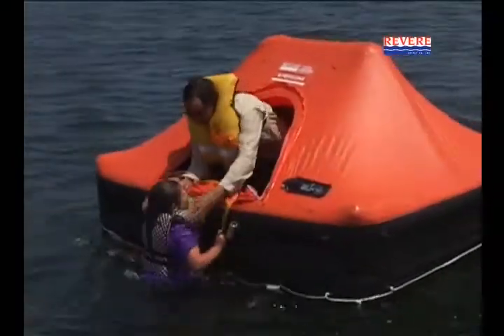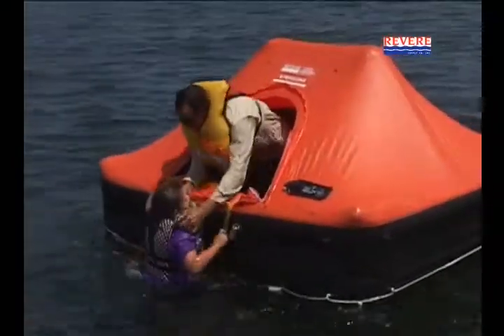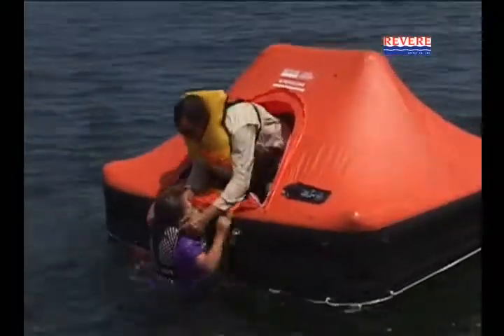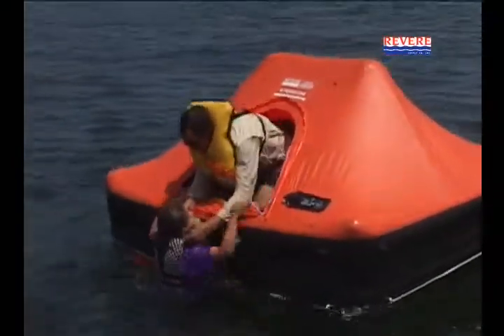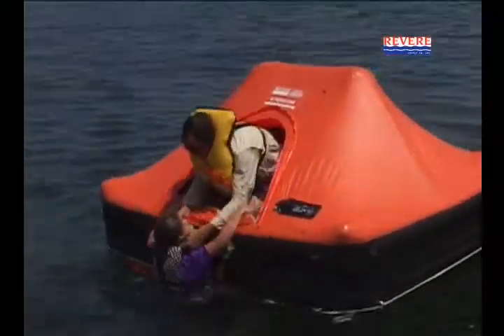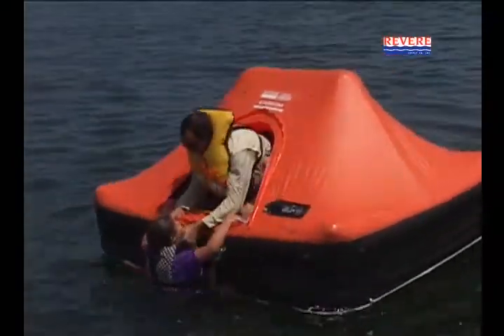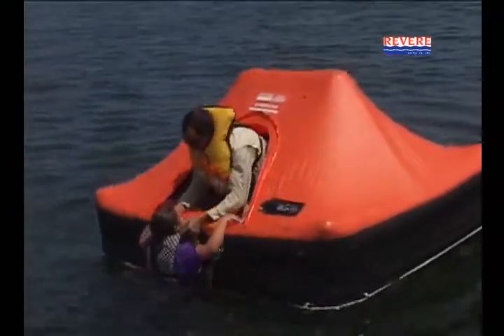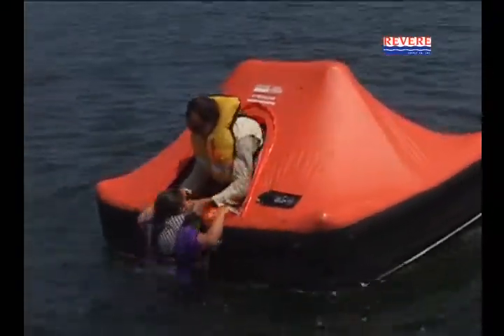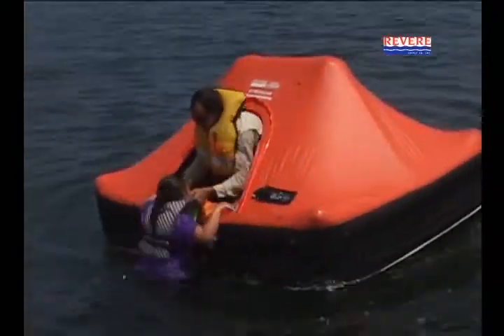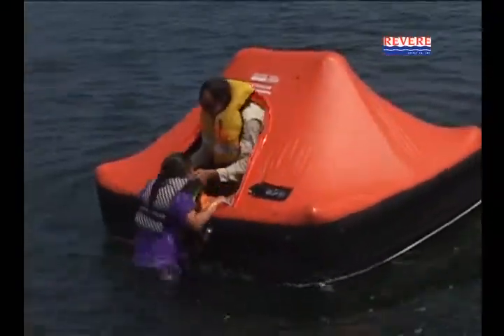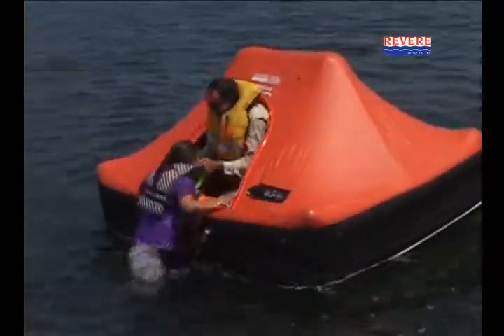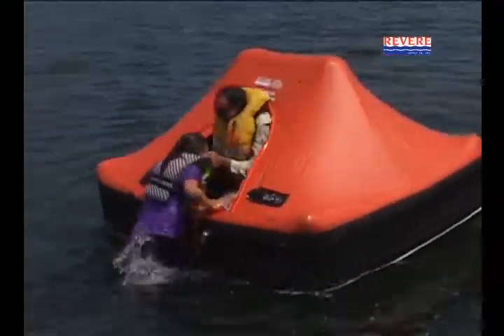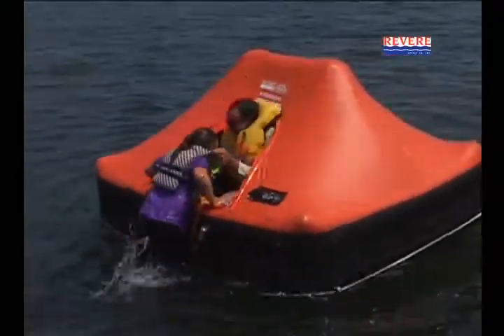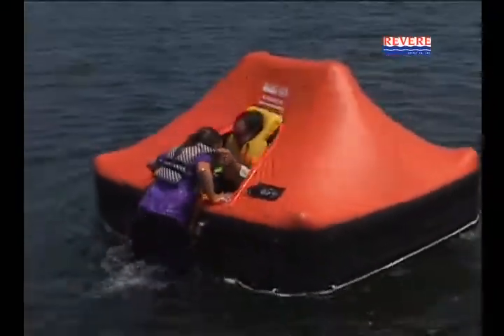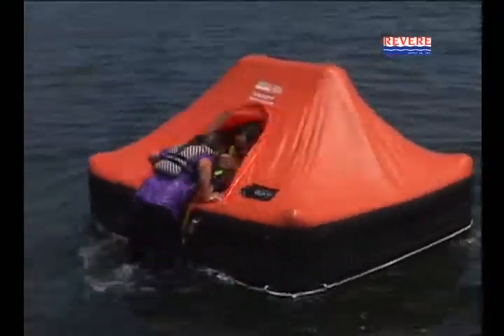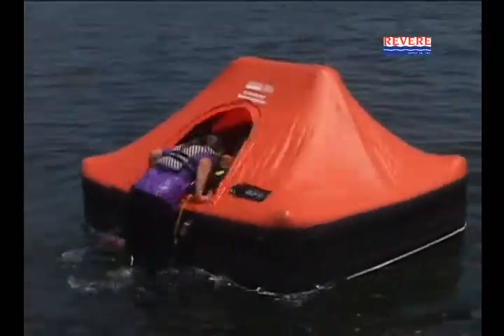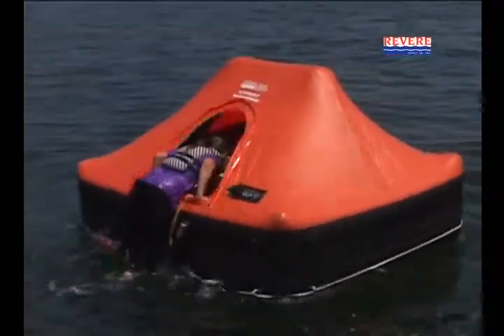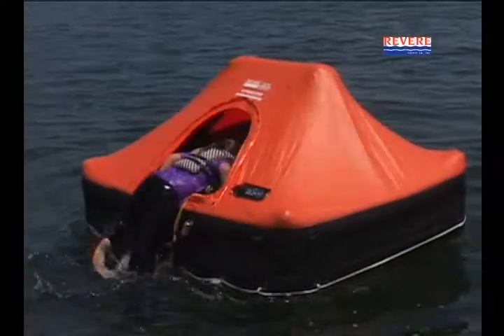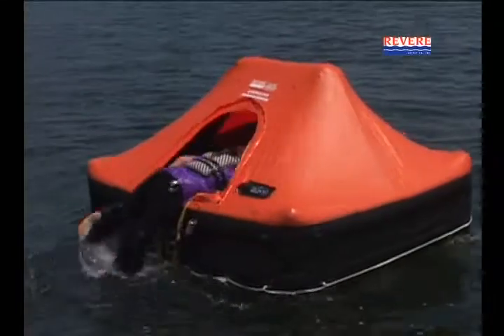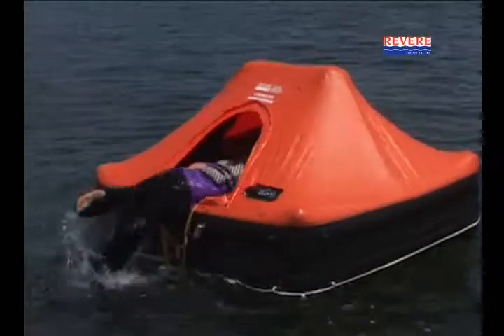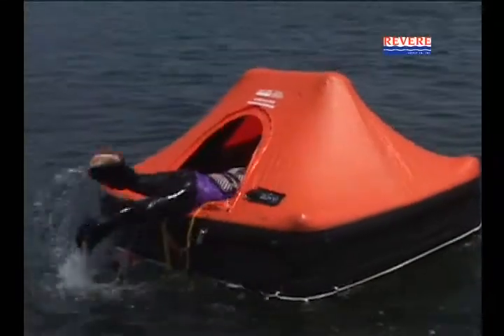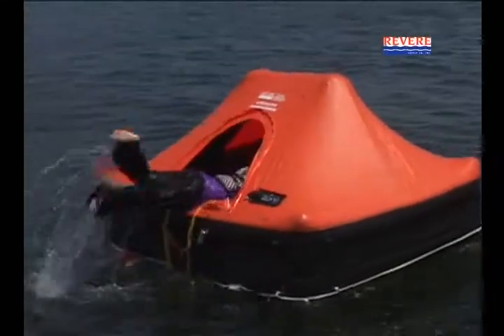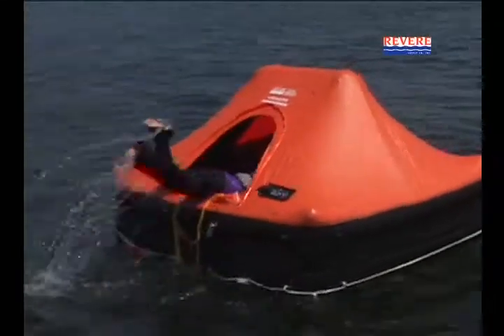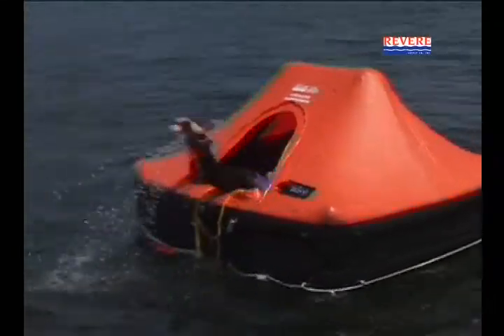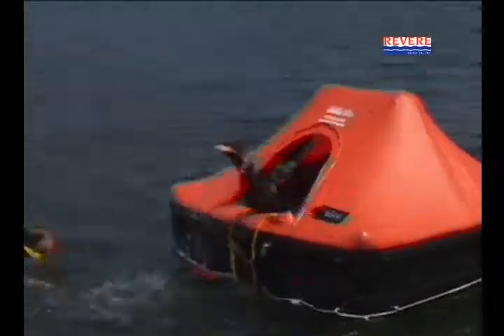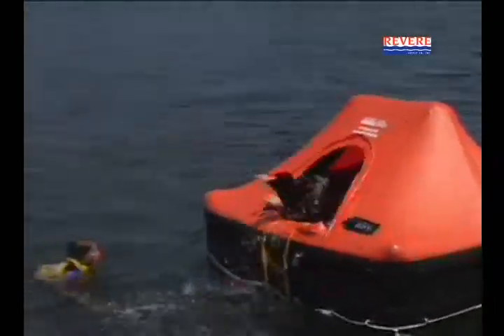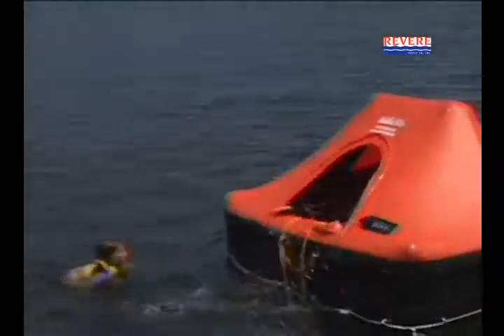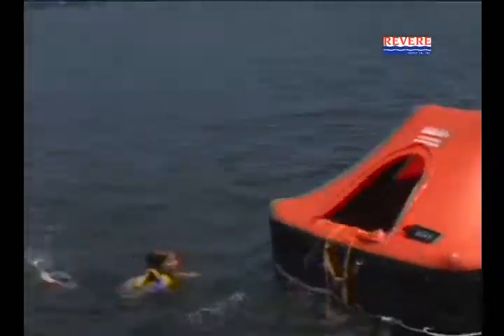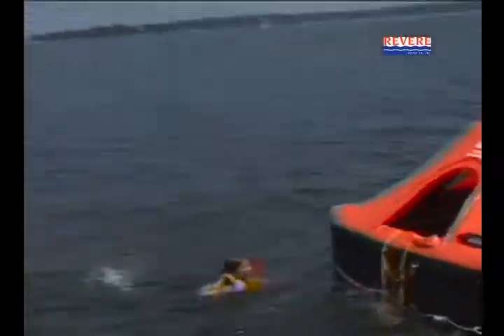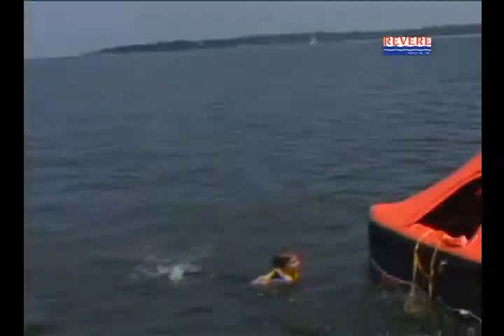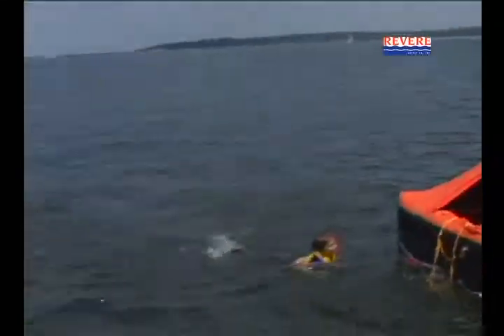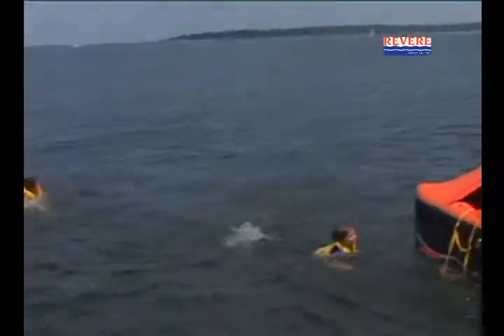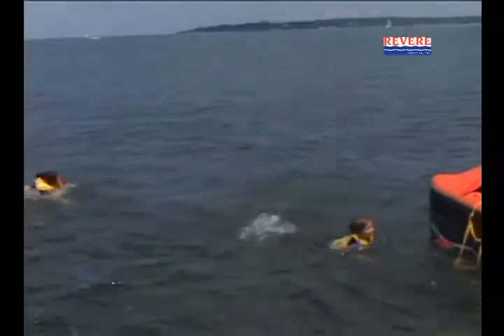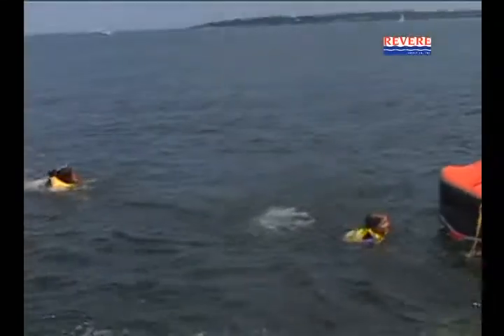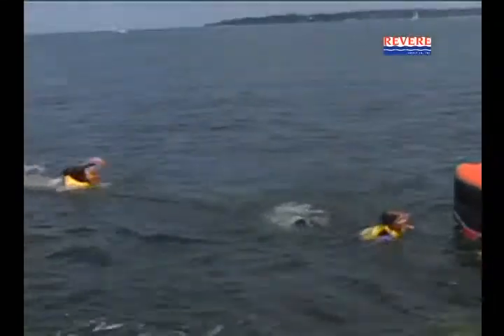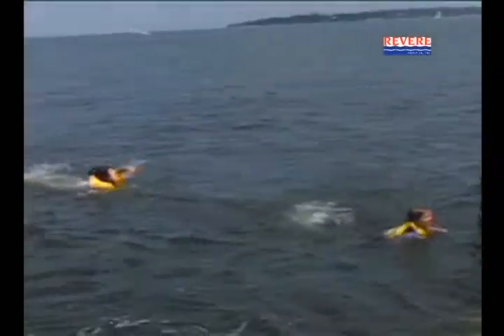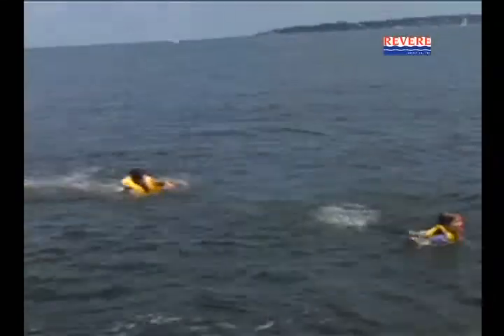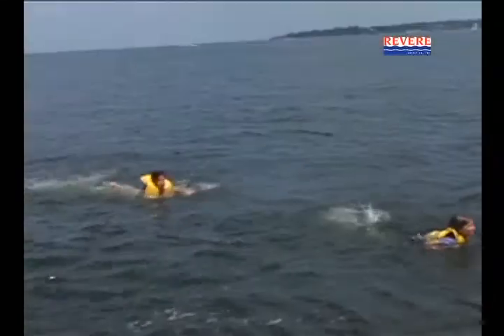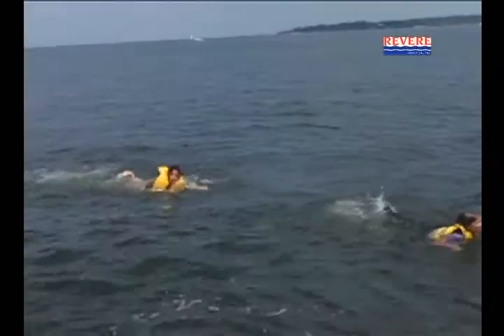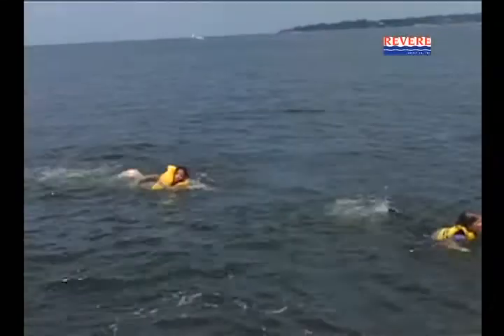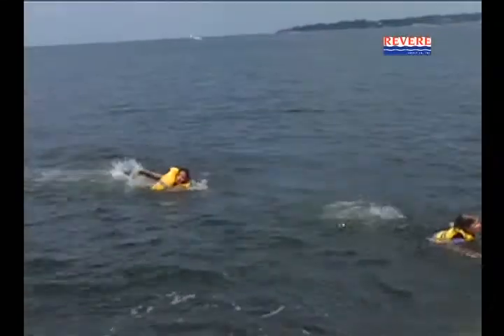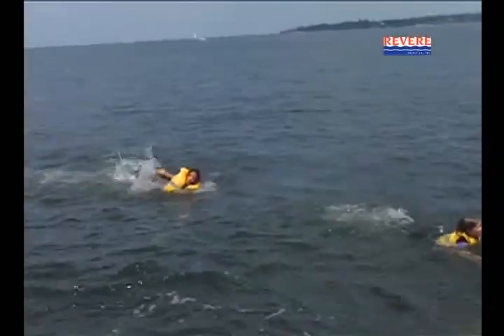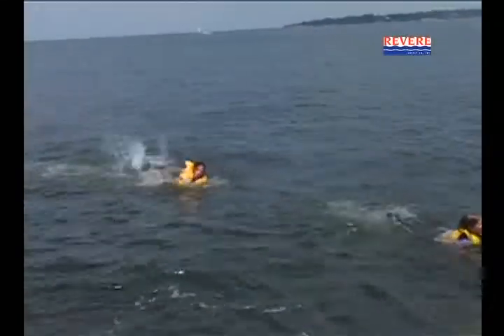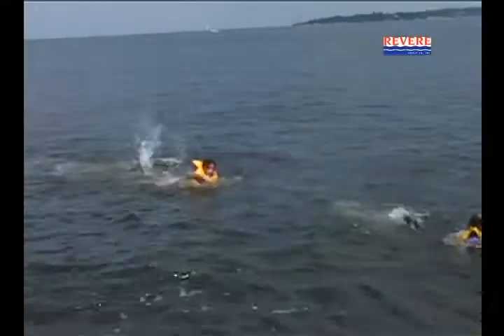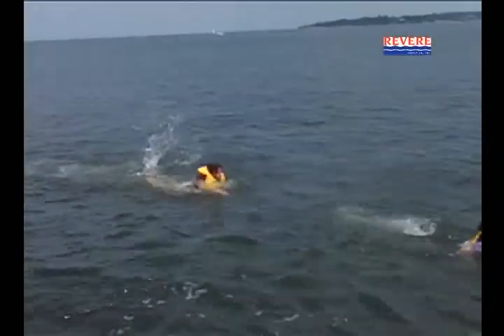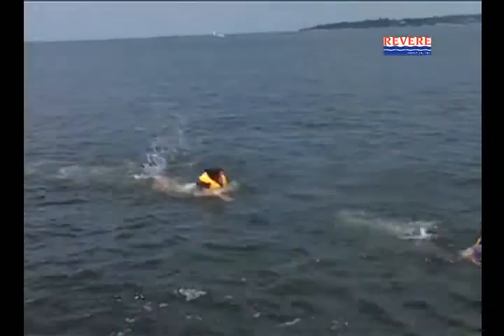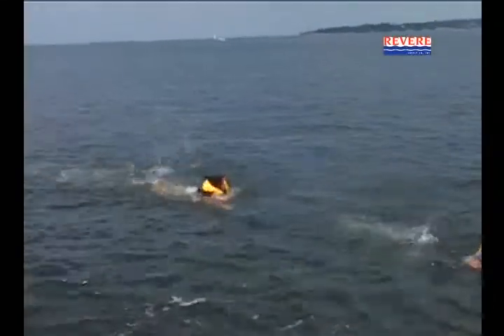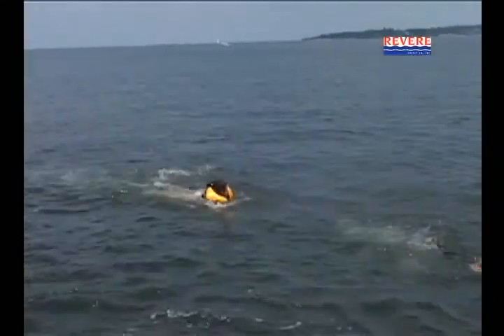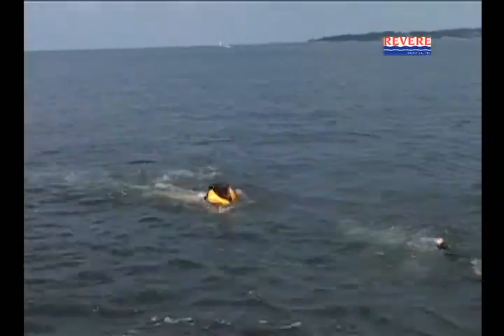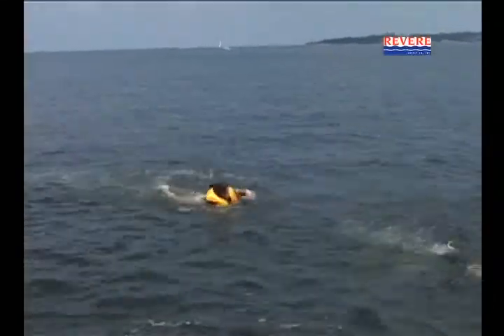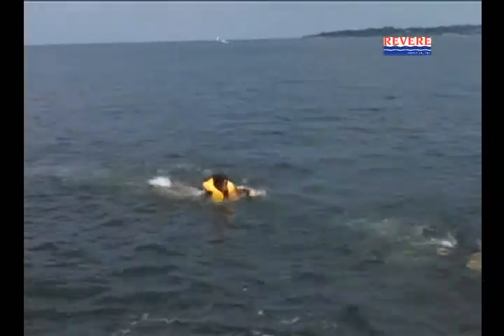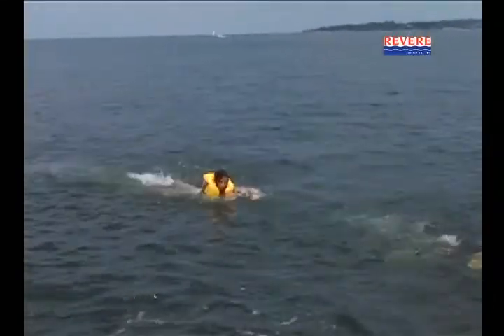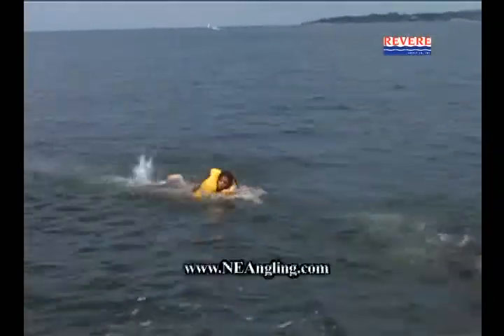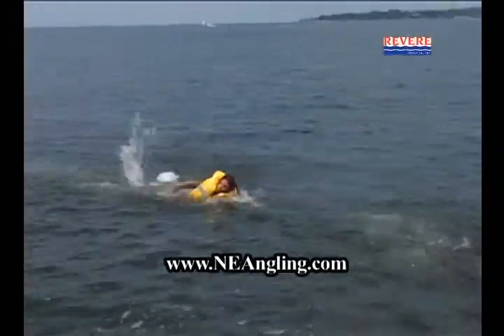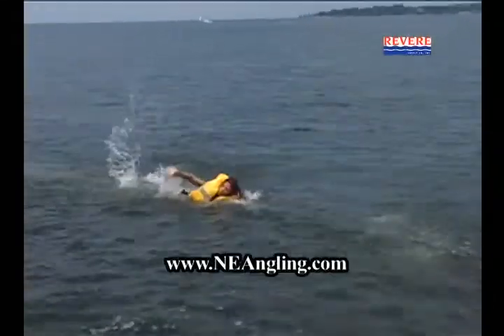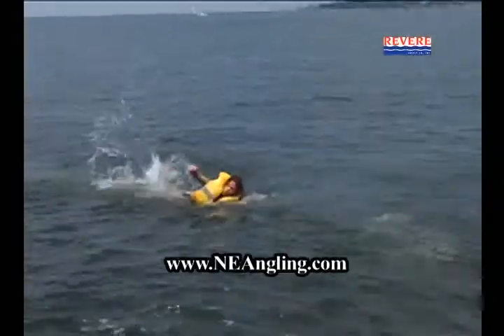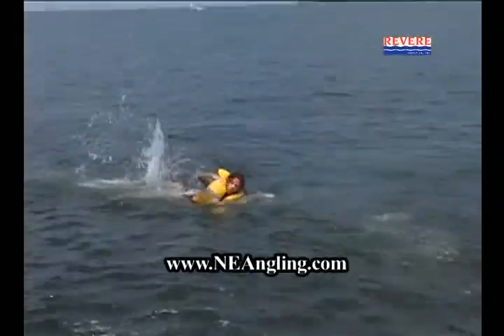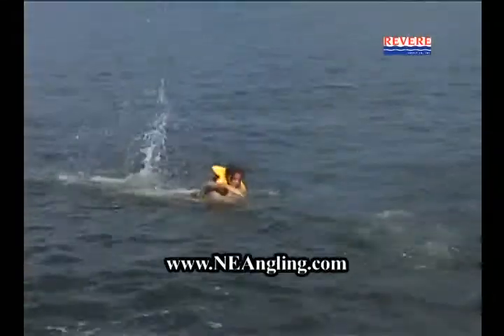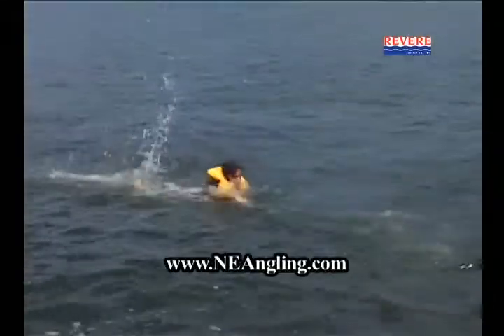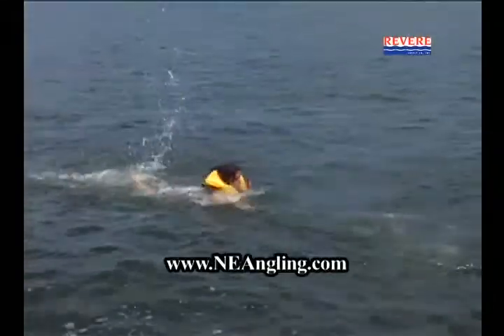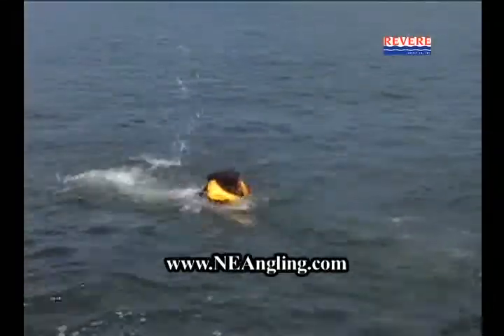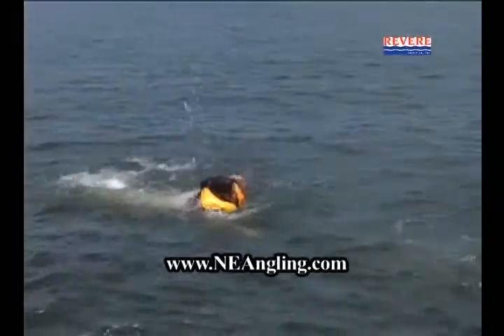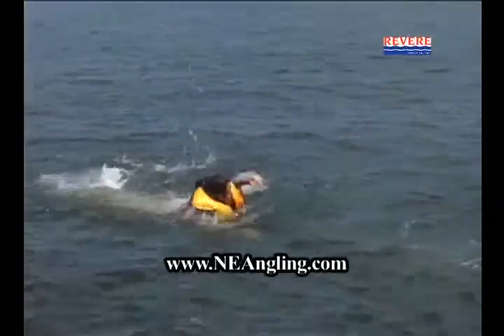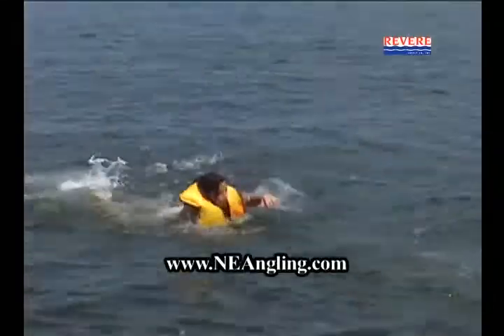This tip is brought to you by Revere Survival Products — Survival with the fittest. Learn more at anyangling.com.